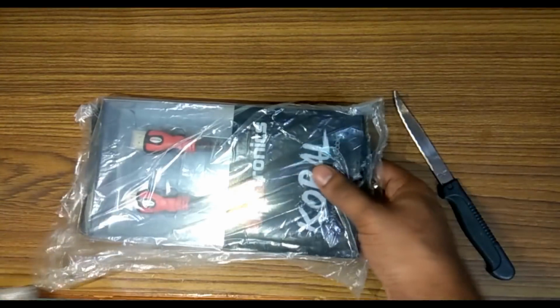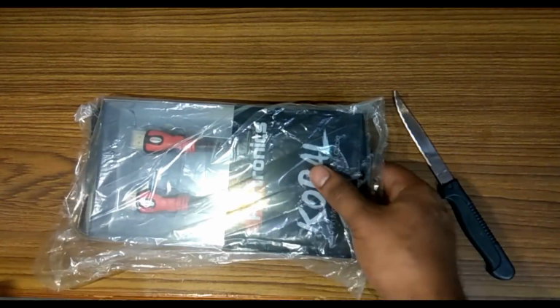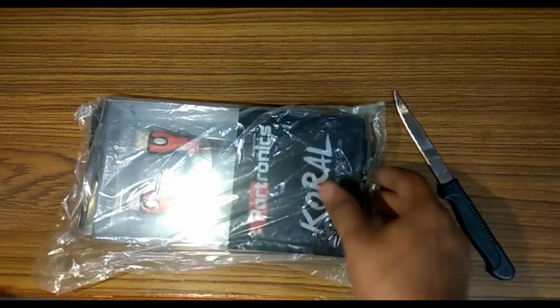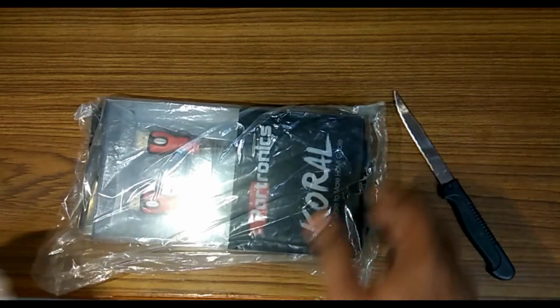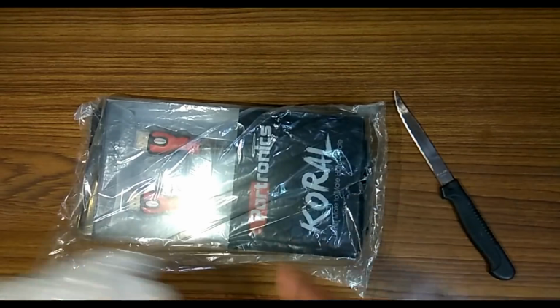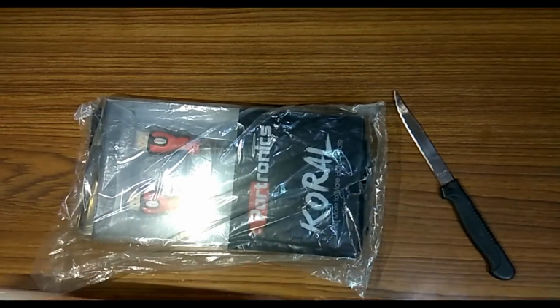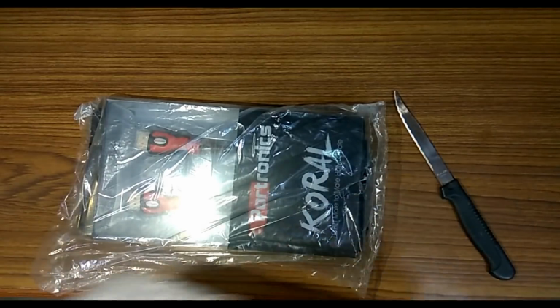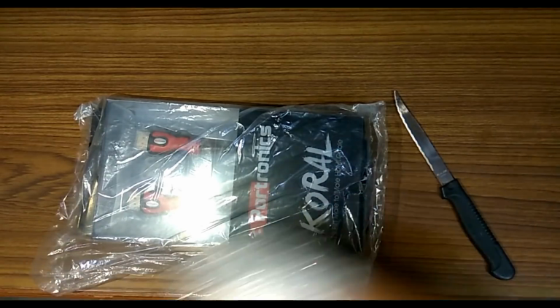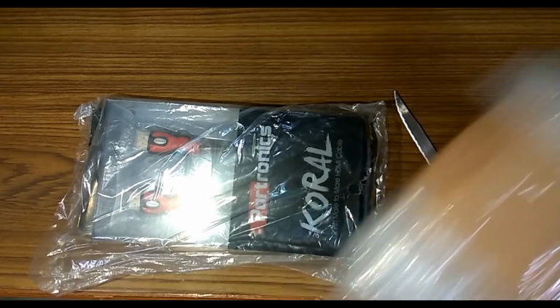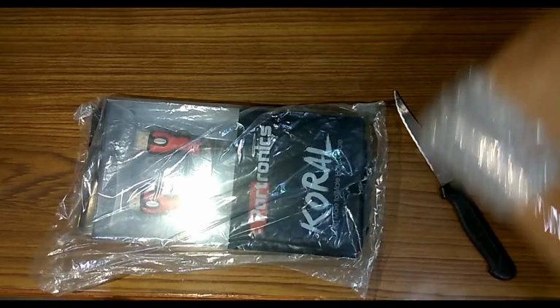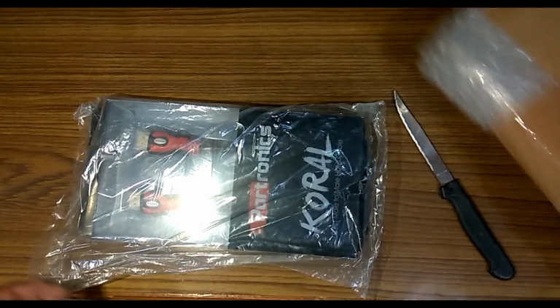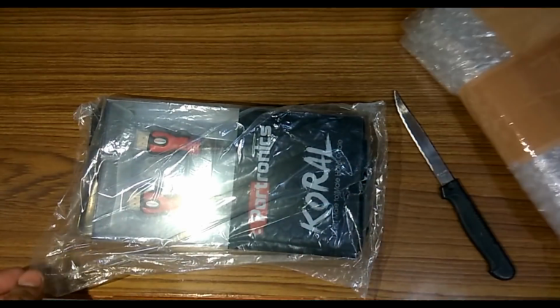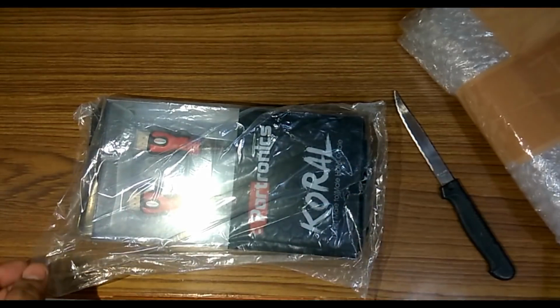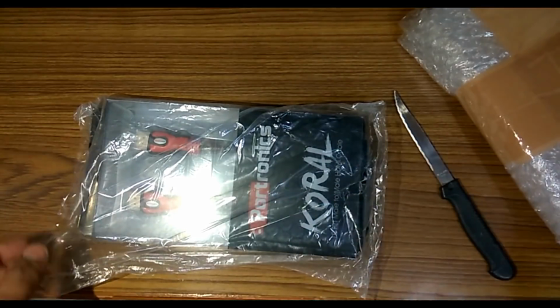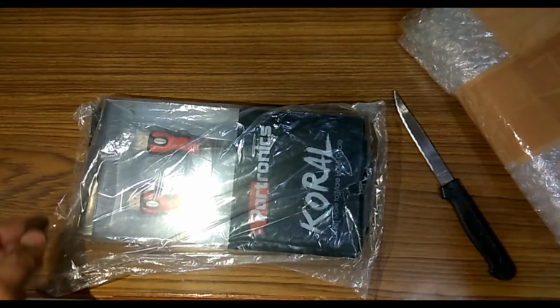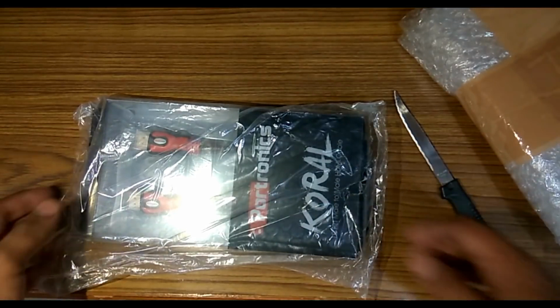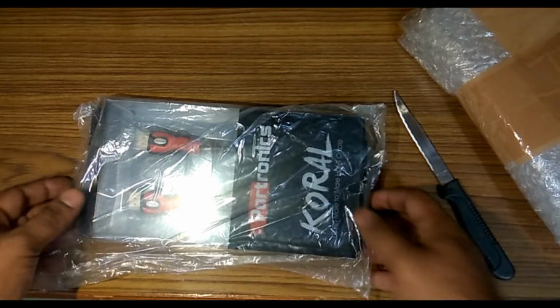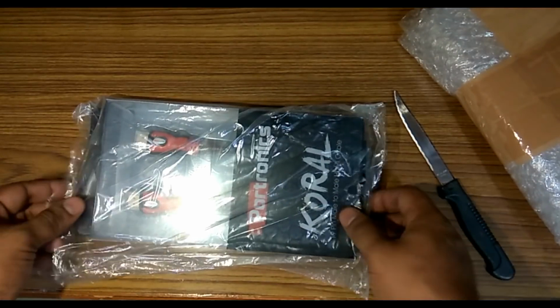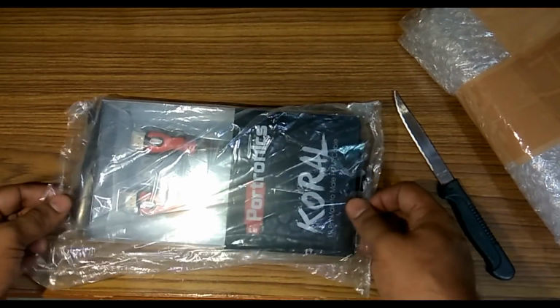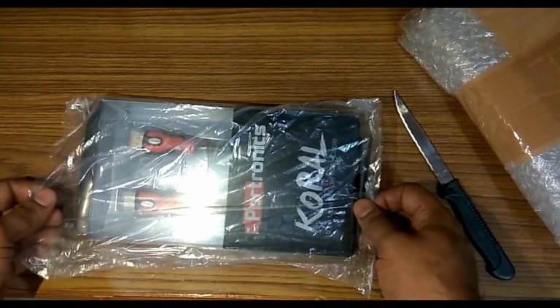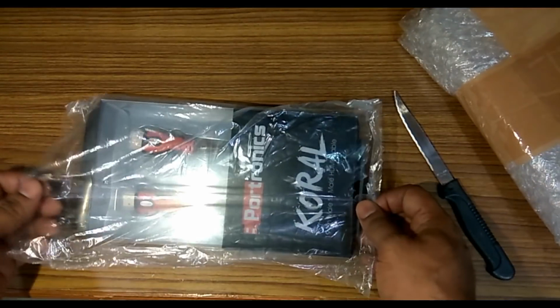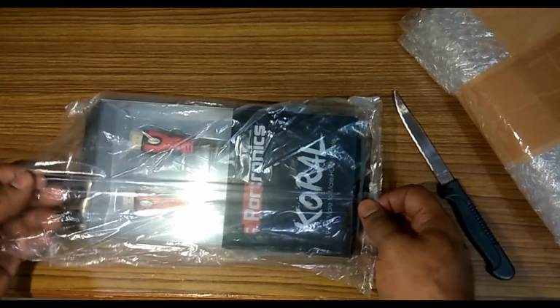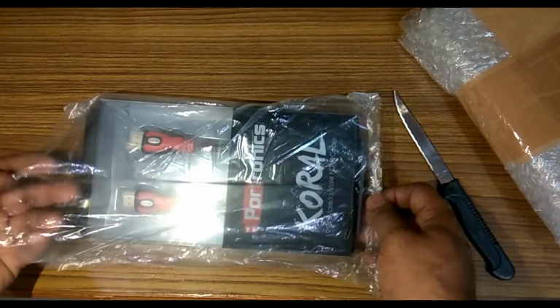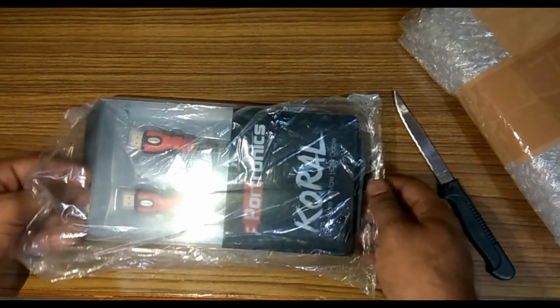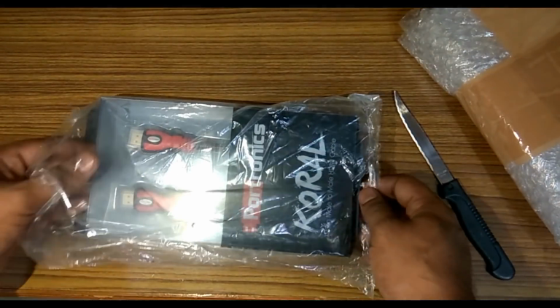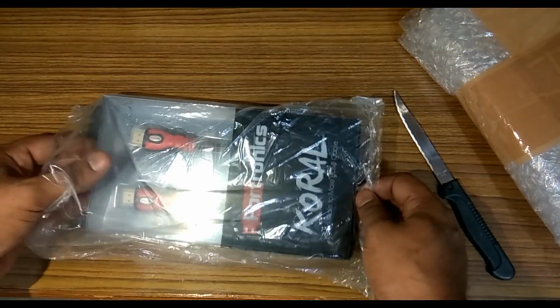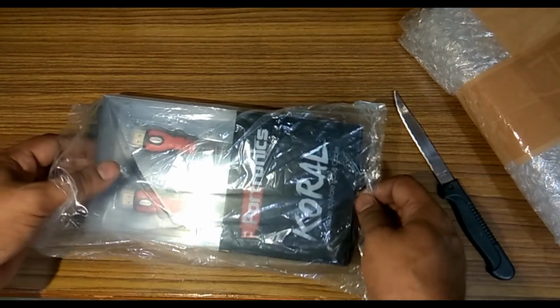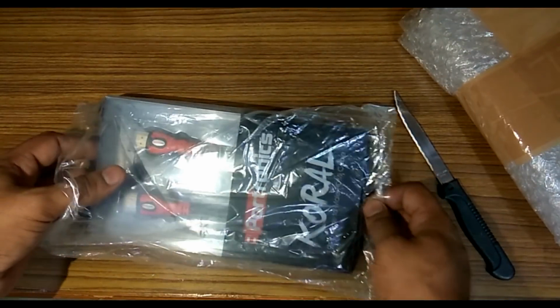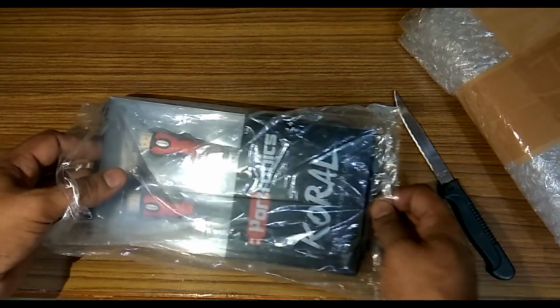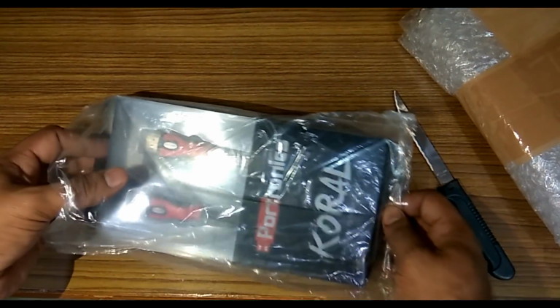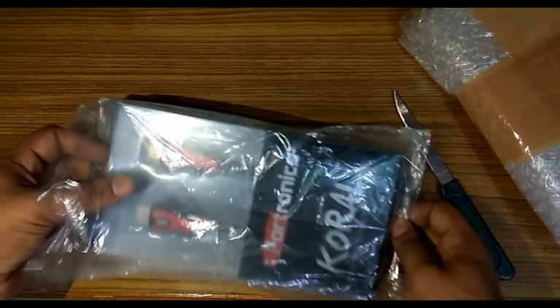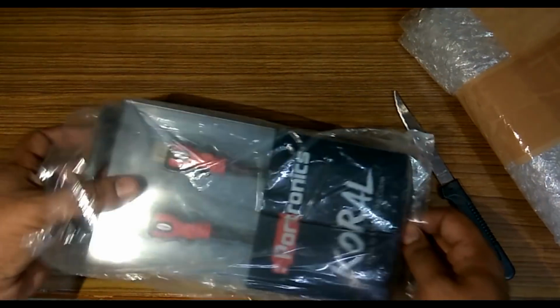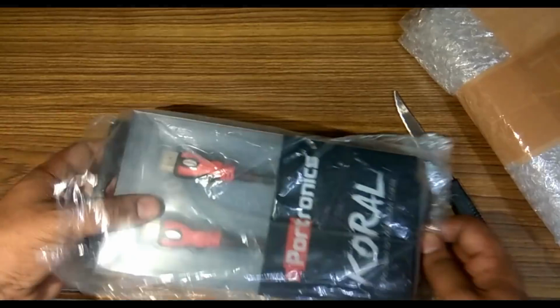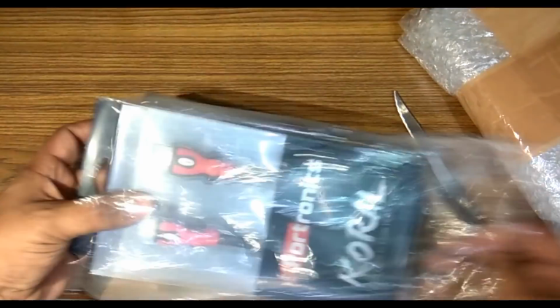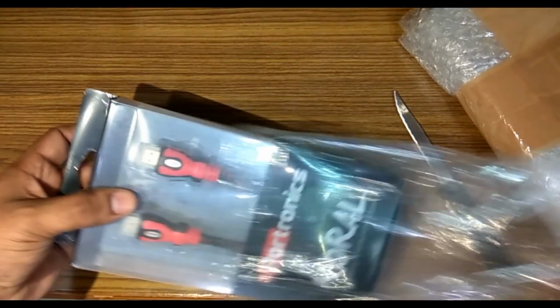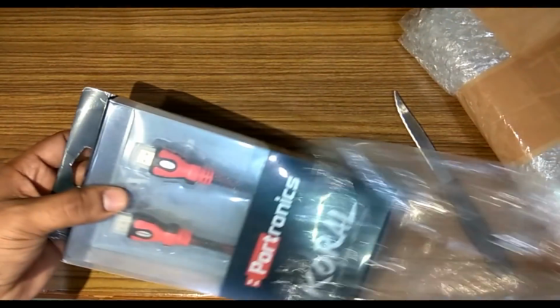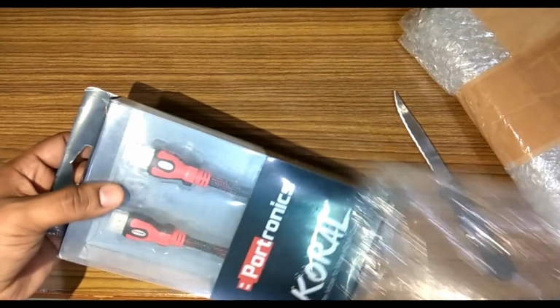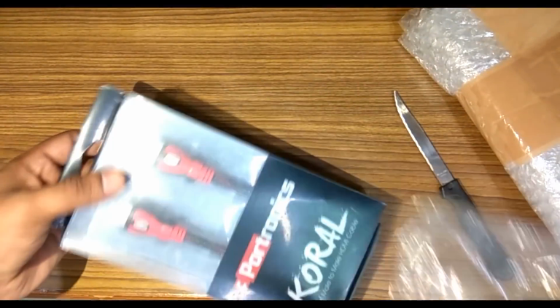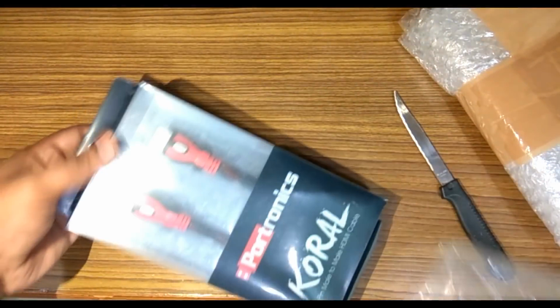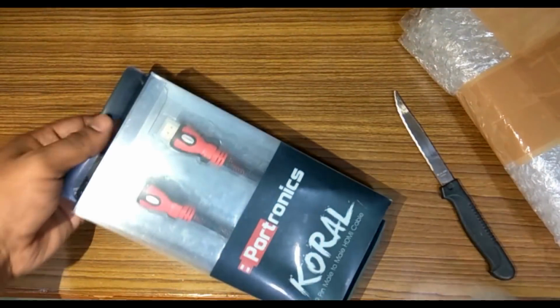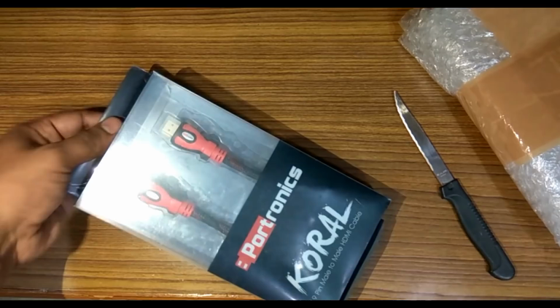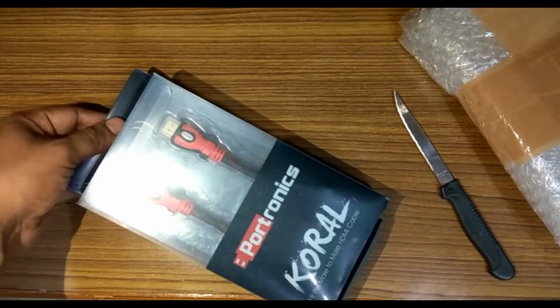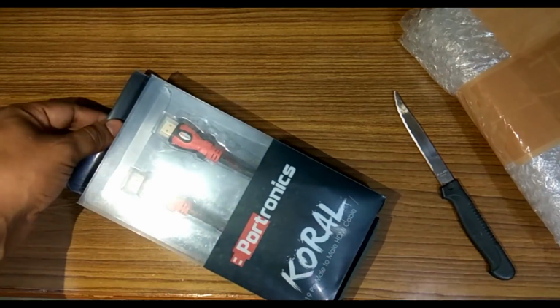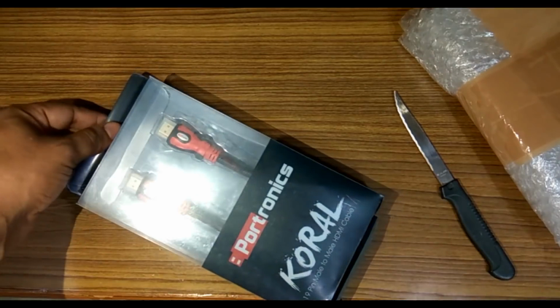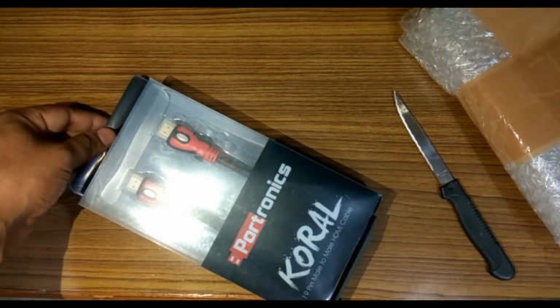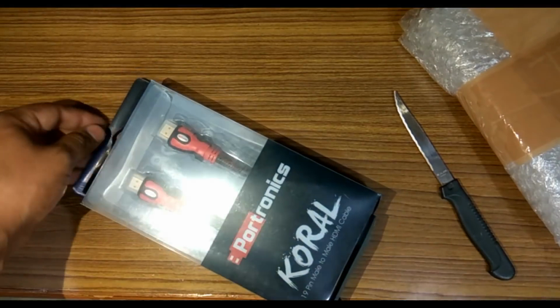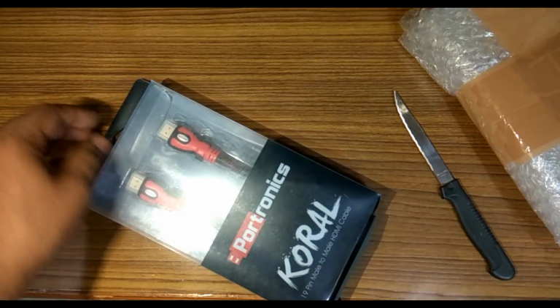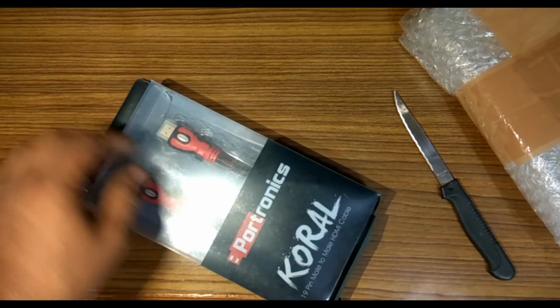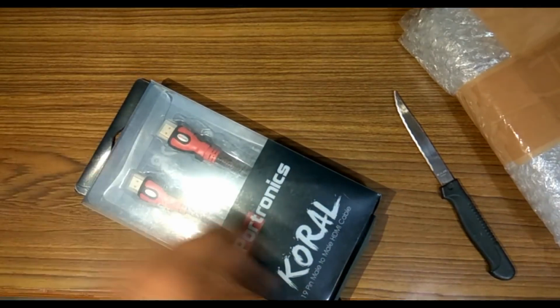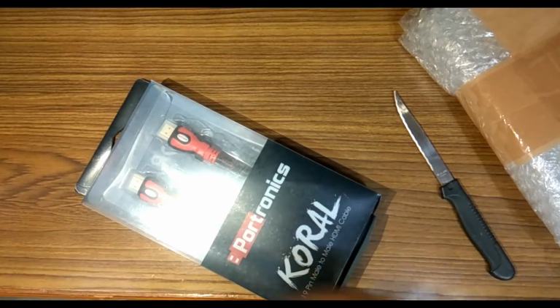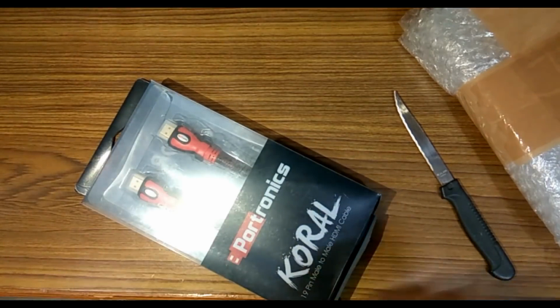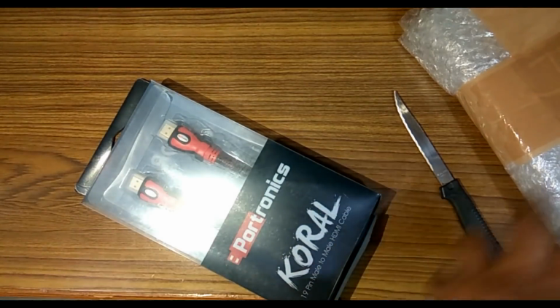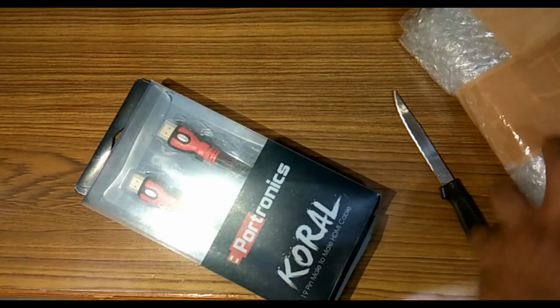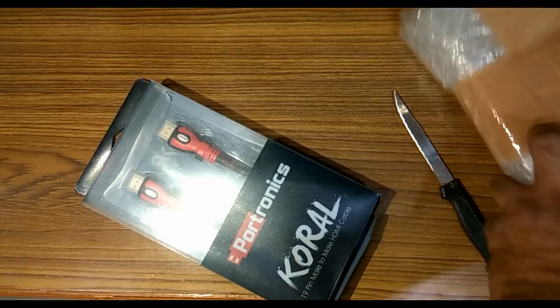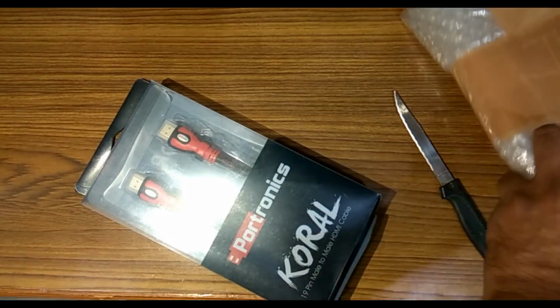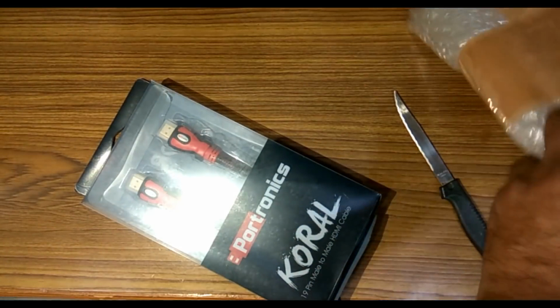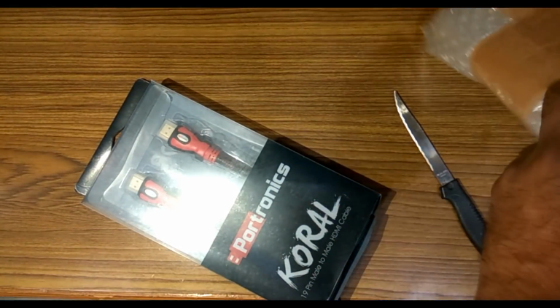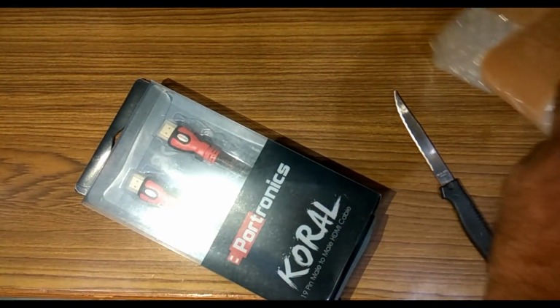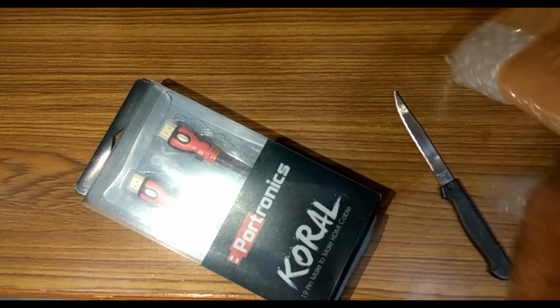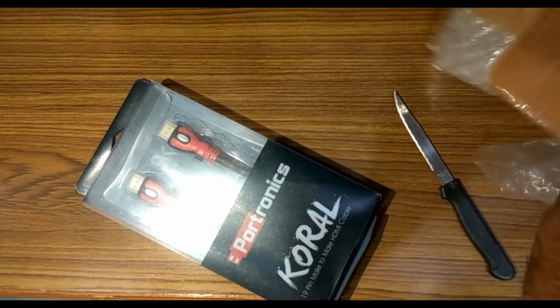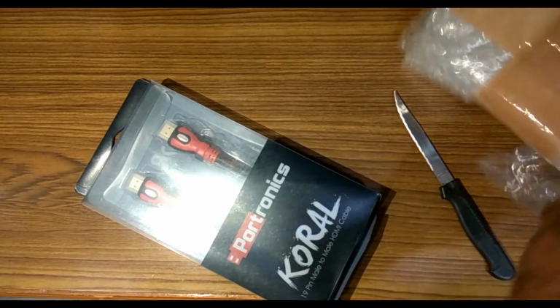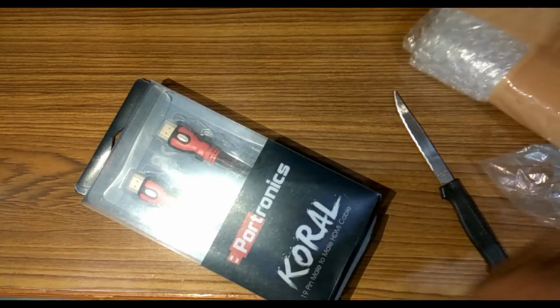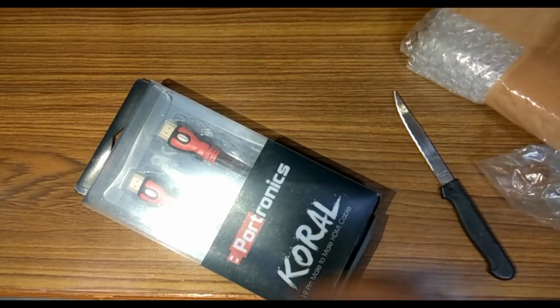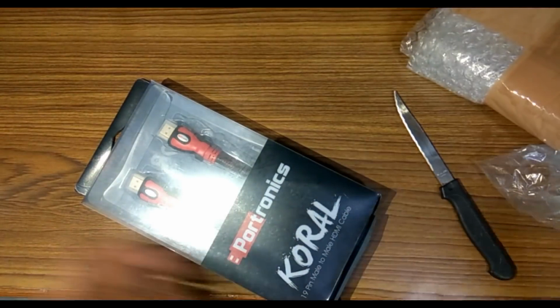So at least the product which I ordered is the product which I received, in the same color — as a plus point for TataClick.com.